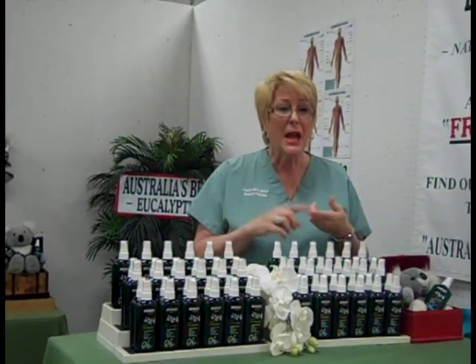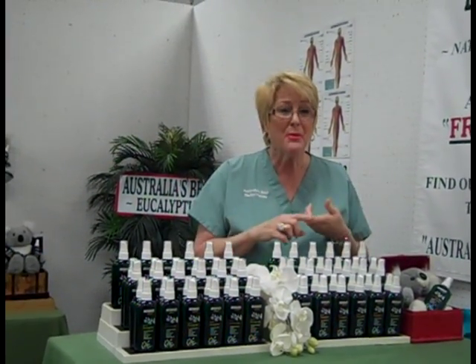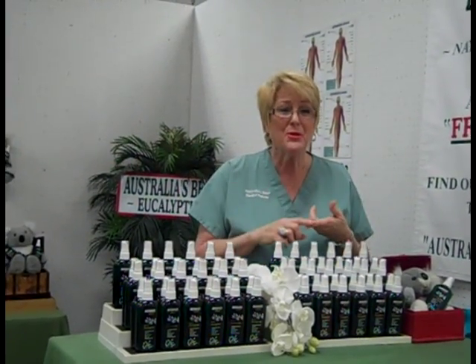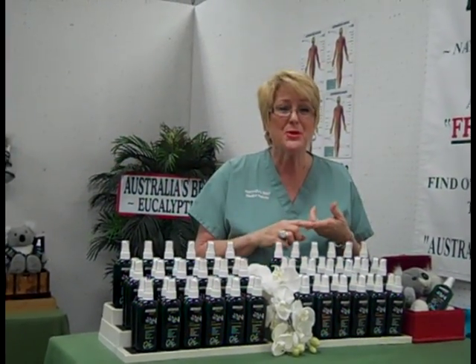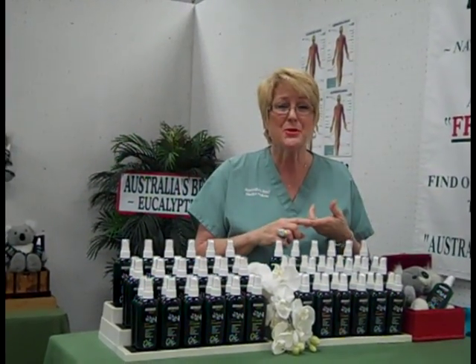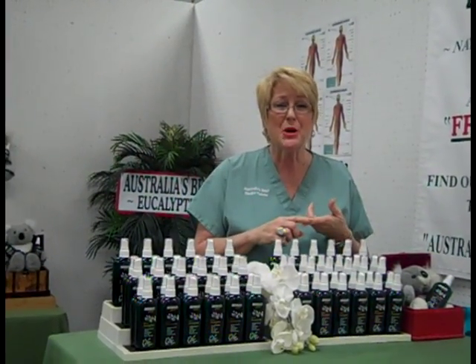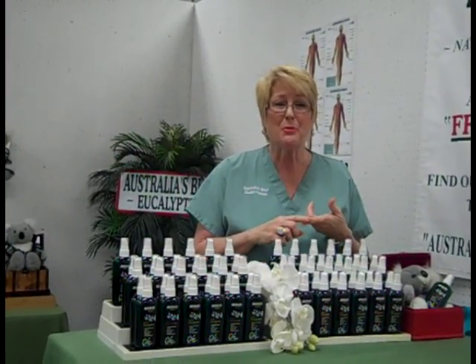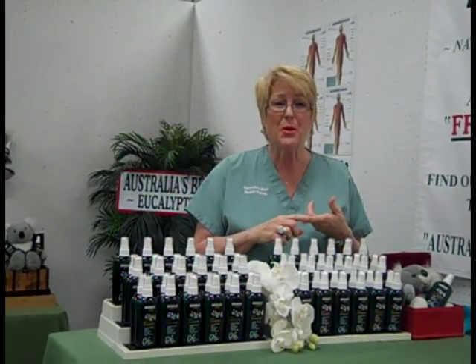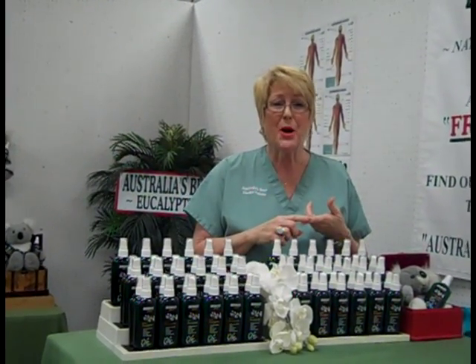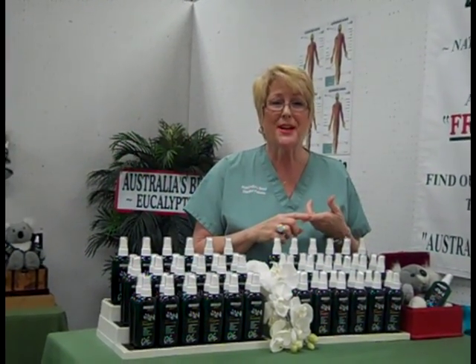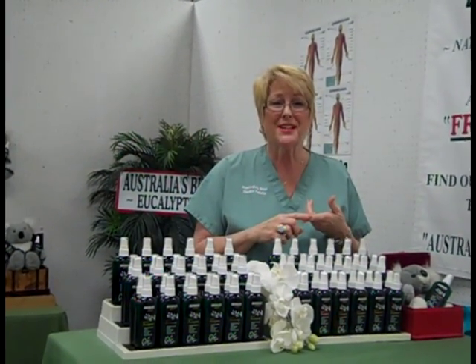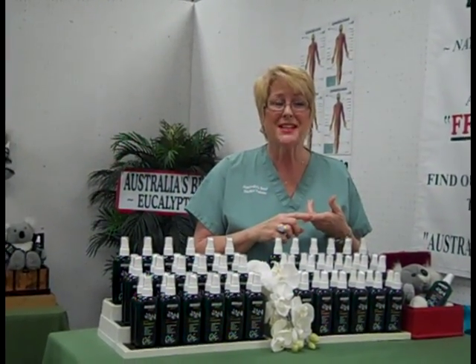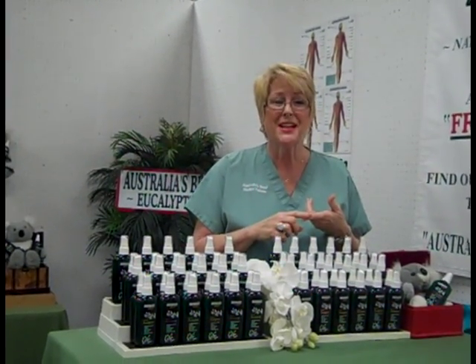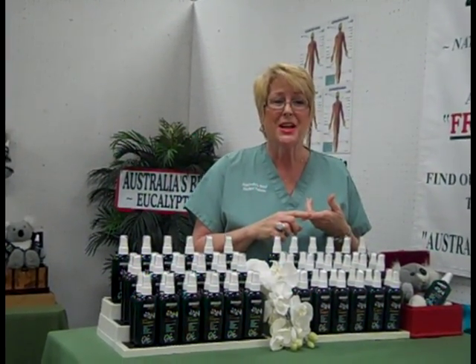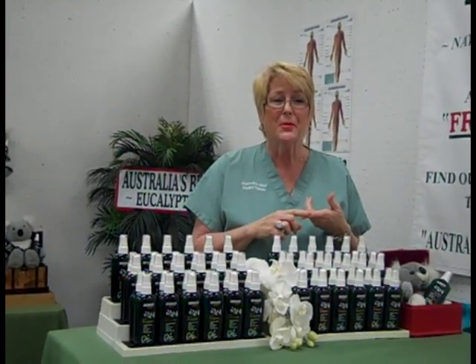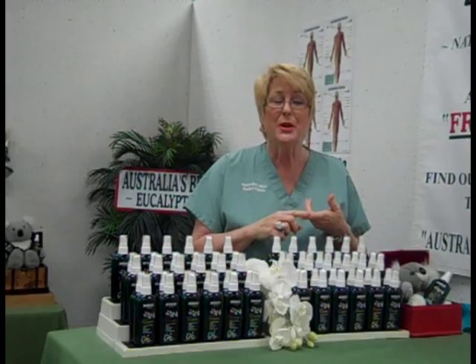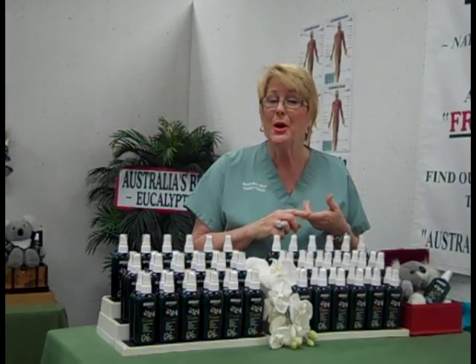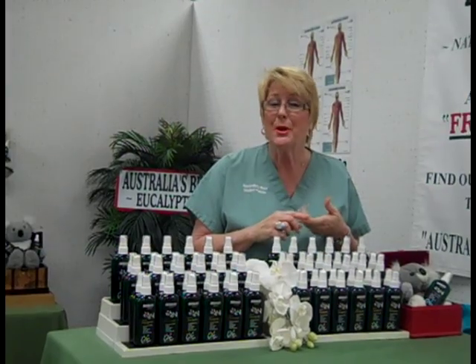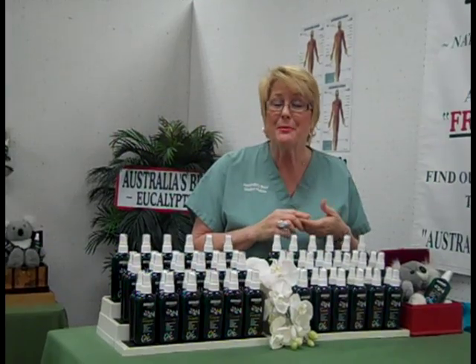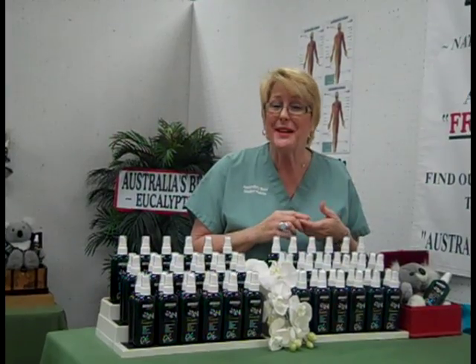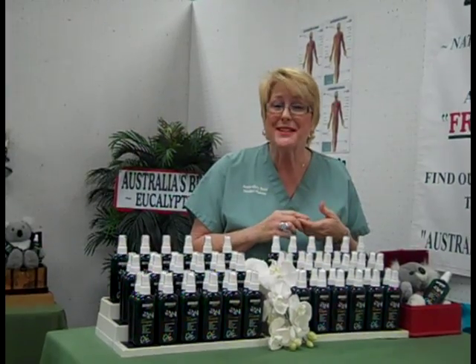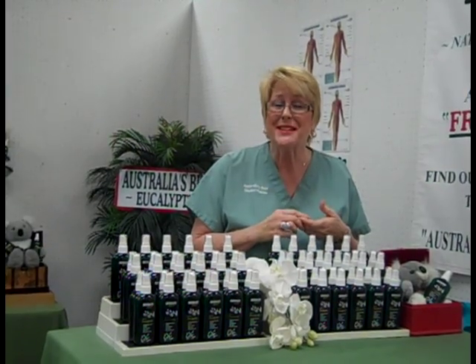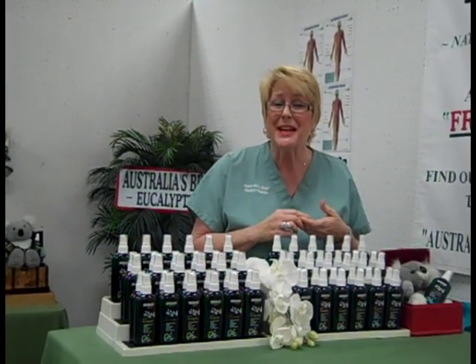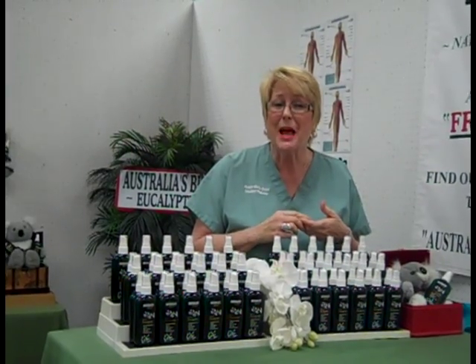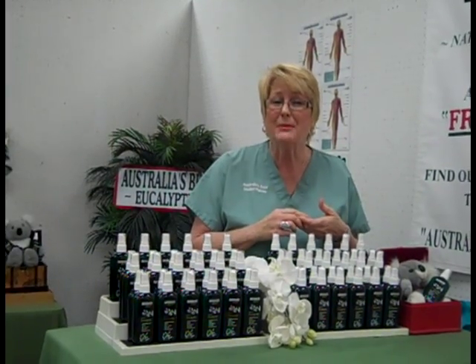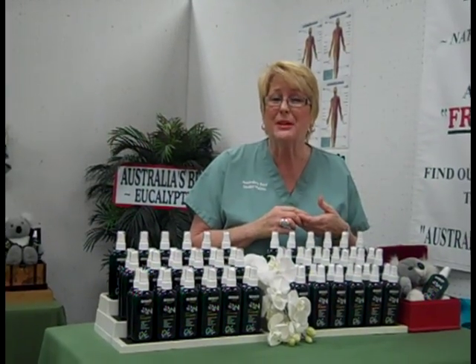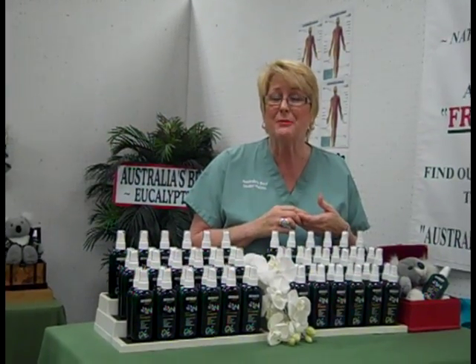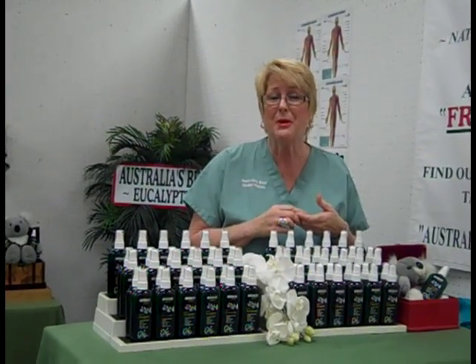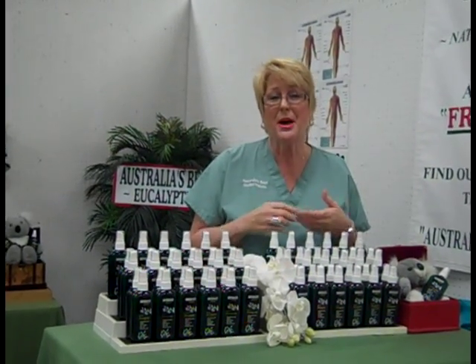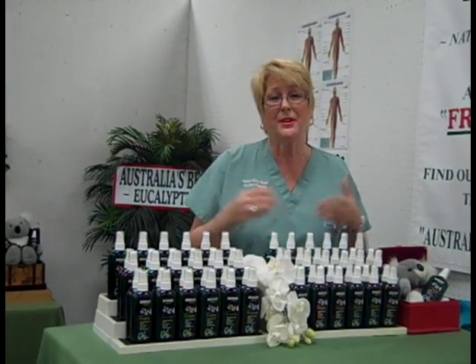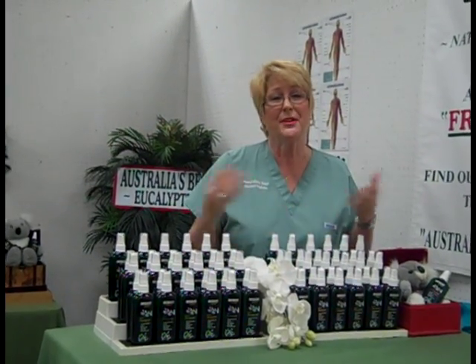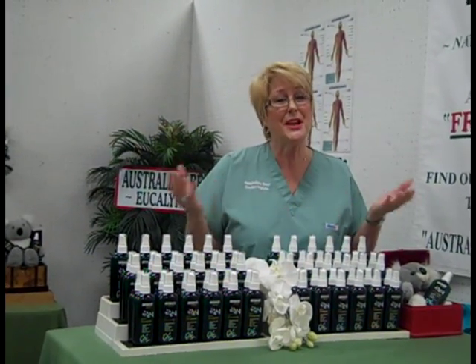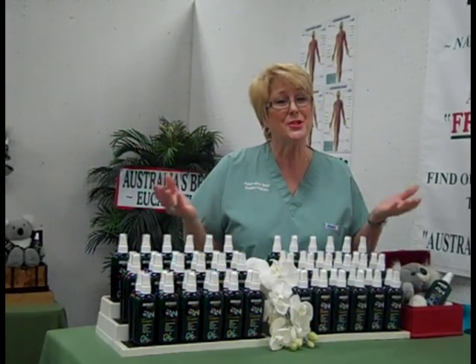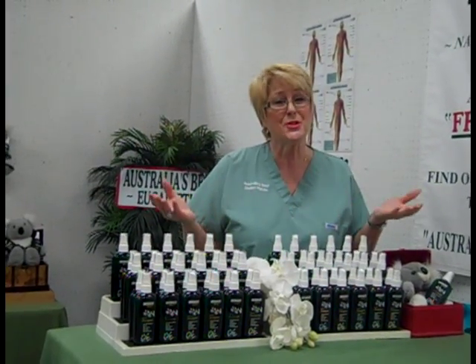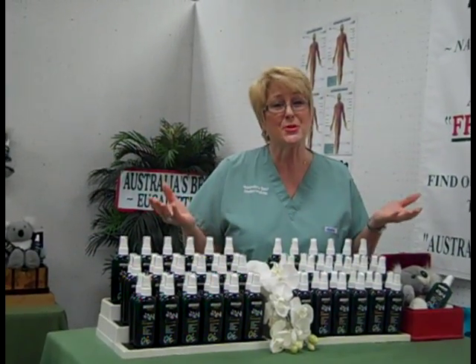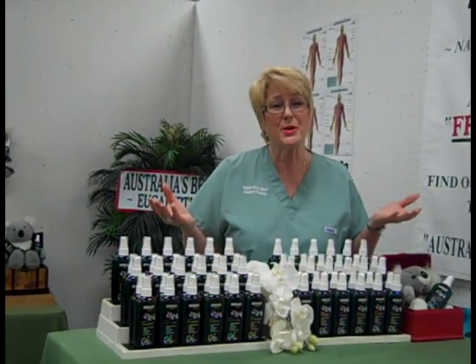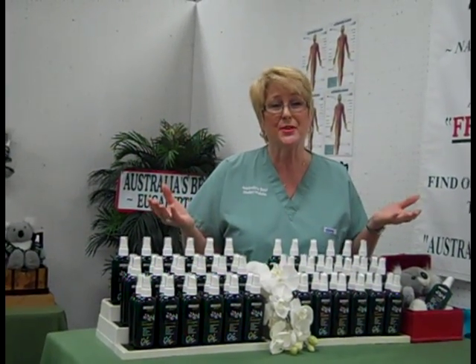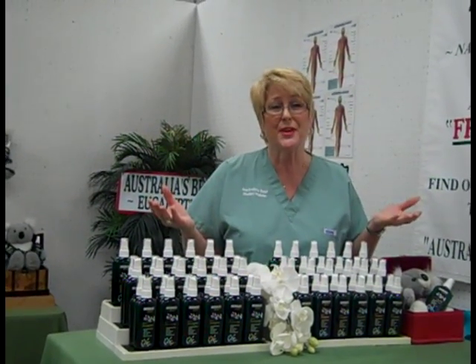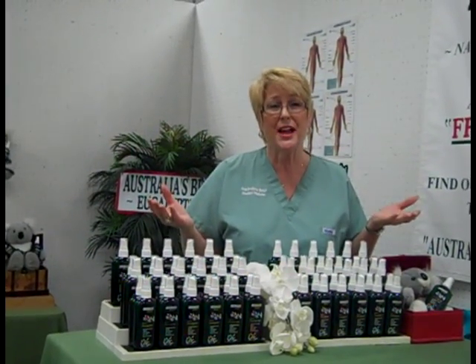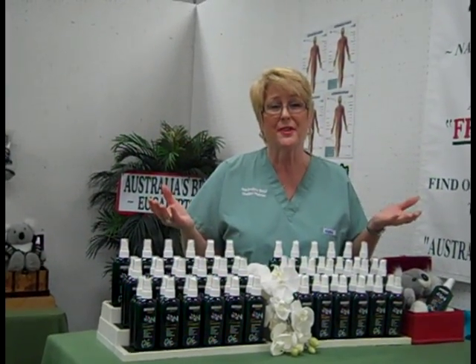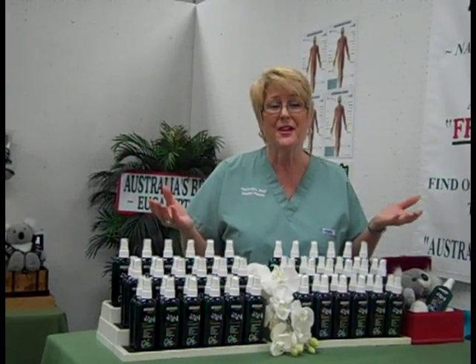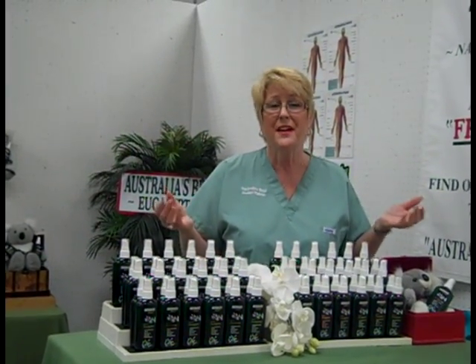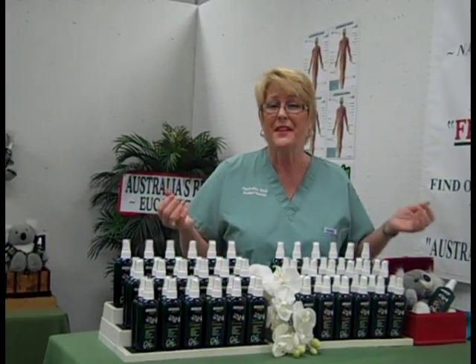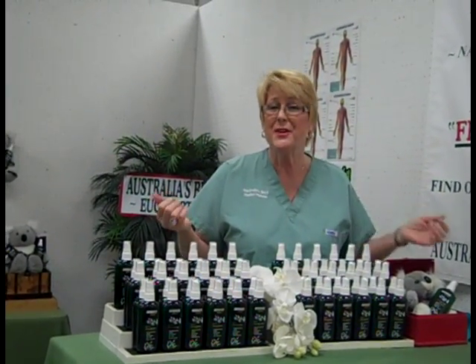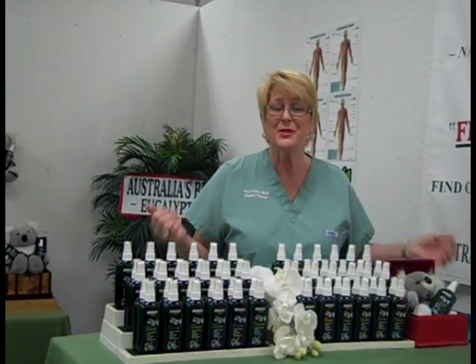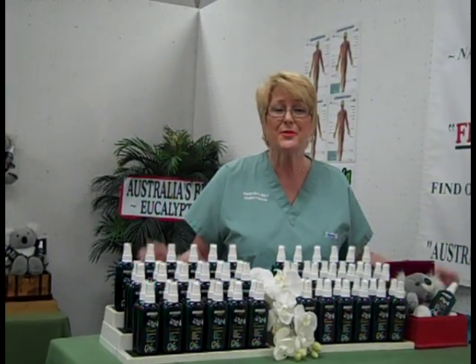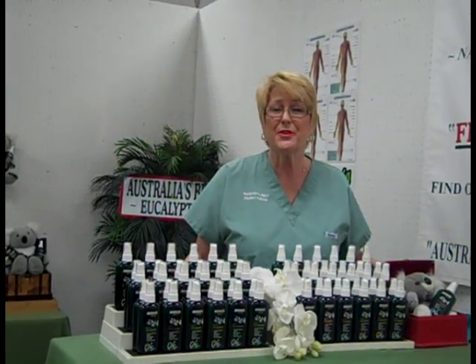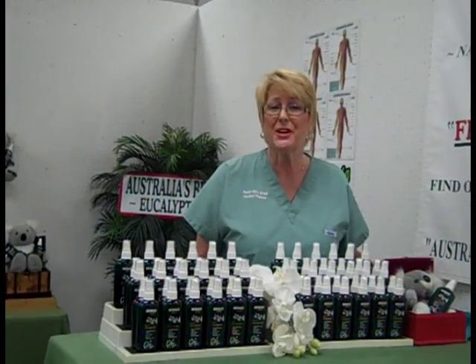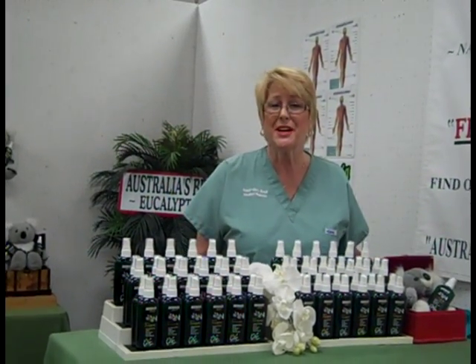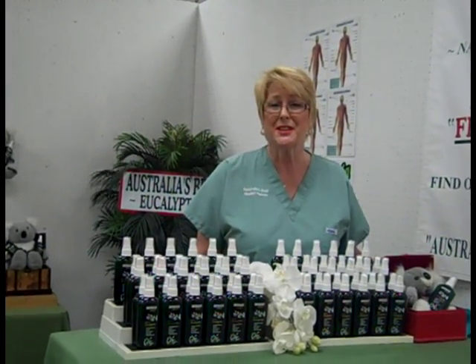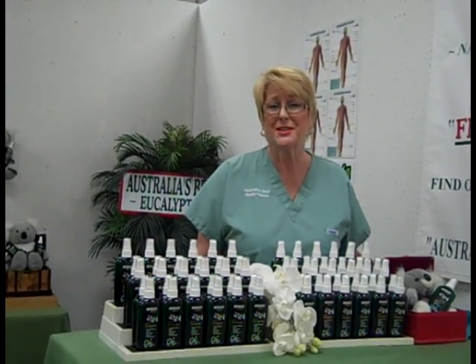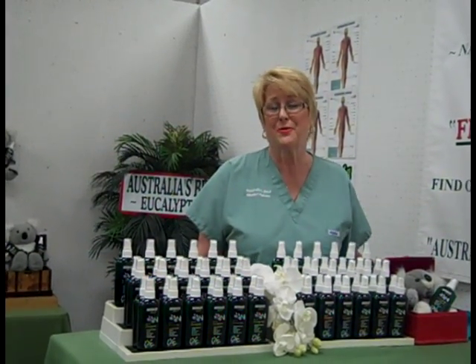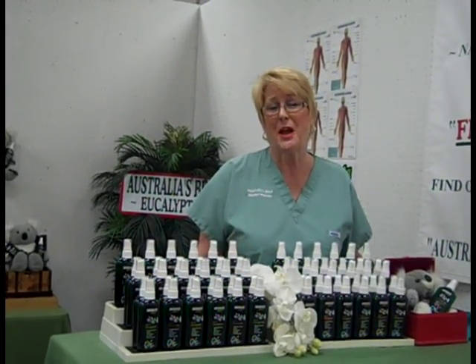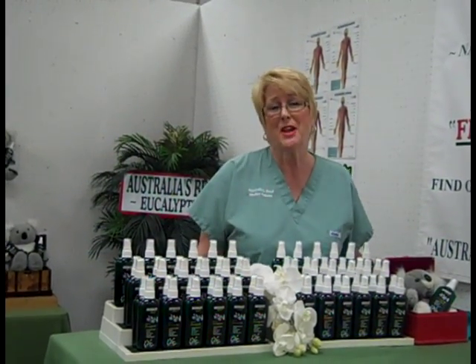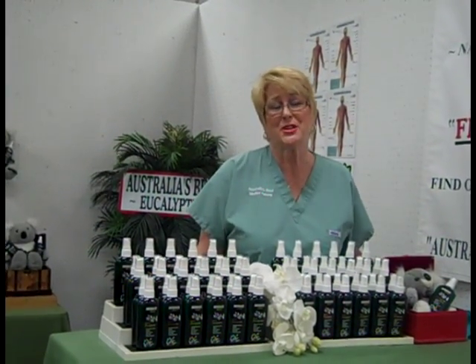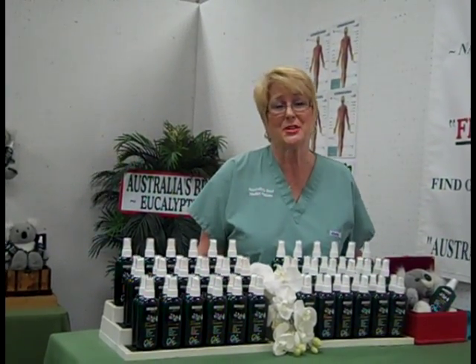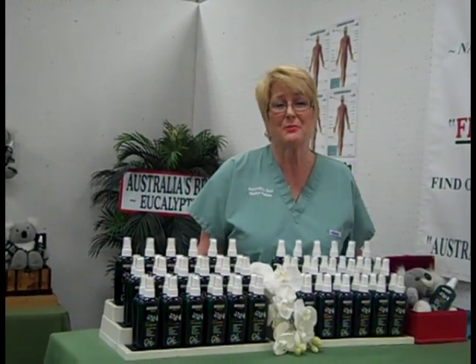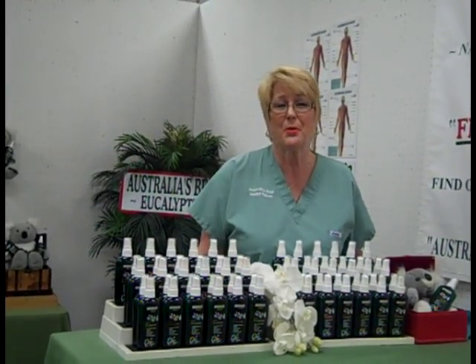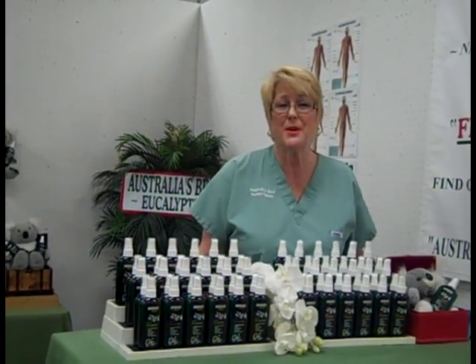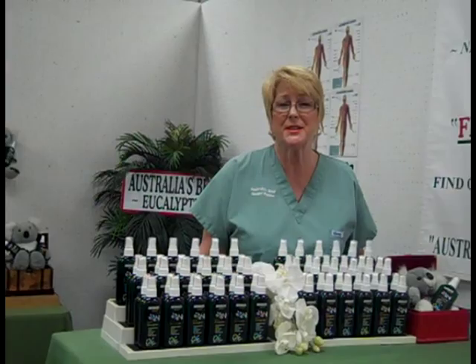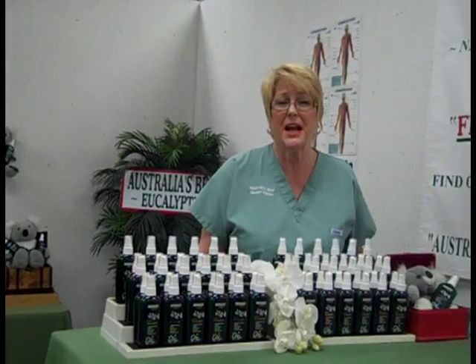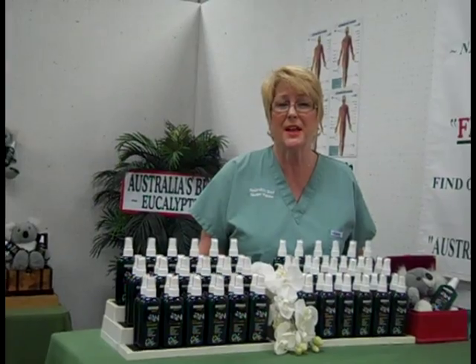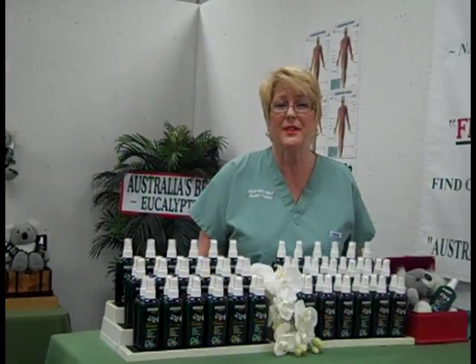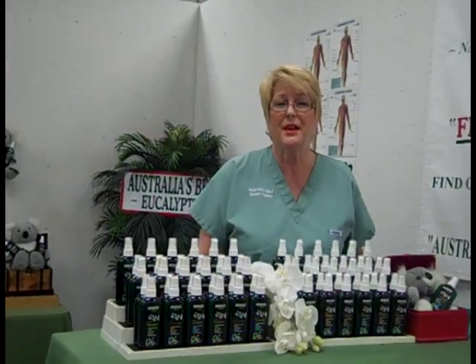Campers use our product. We call it a medicine cabinet in a bottle, nature's tree of life. They use it for cuts and rashes and poison ivy.